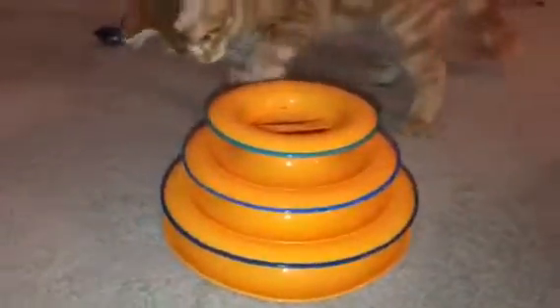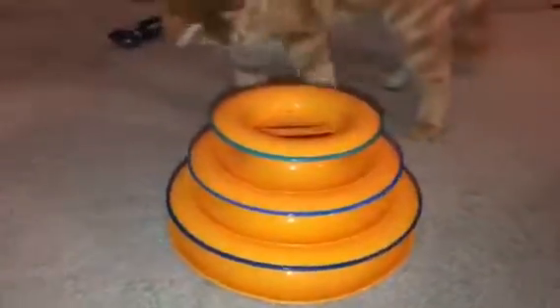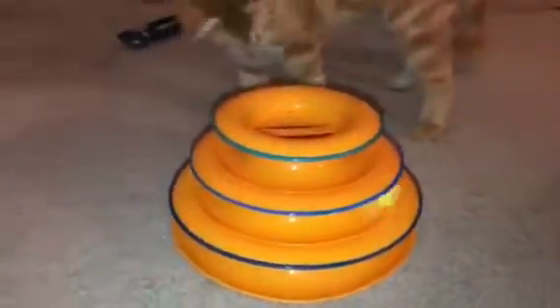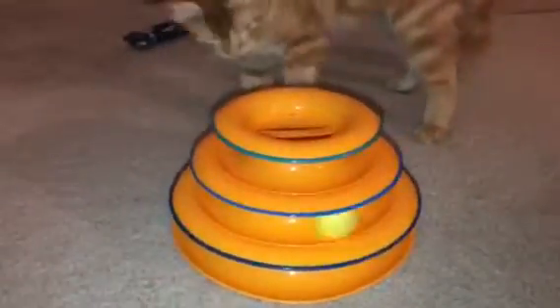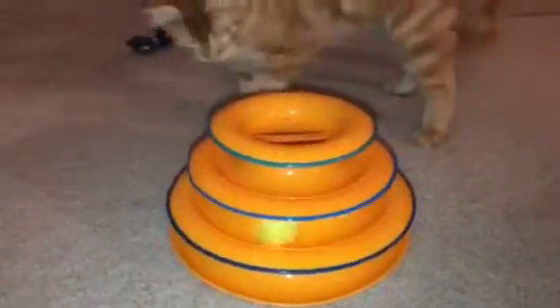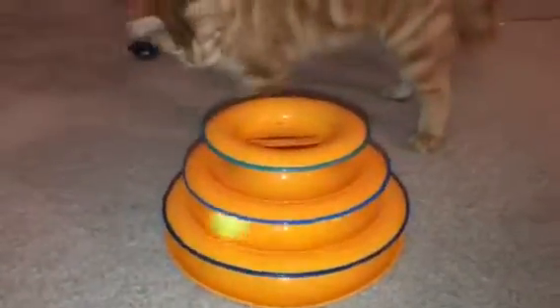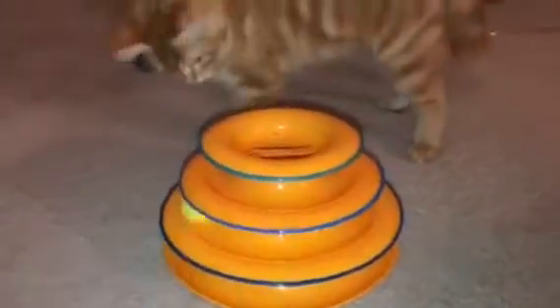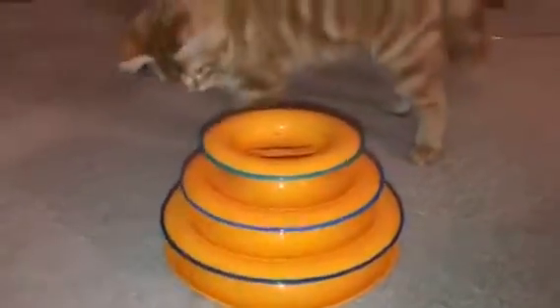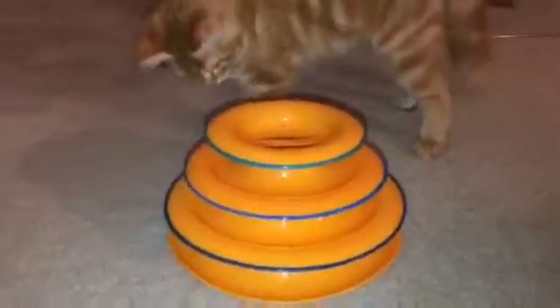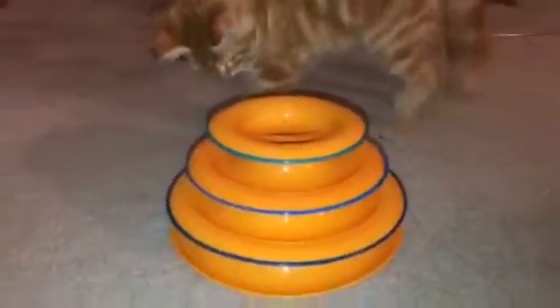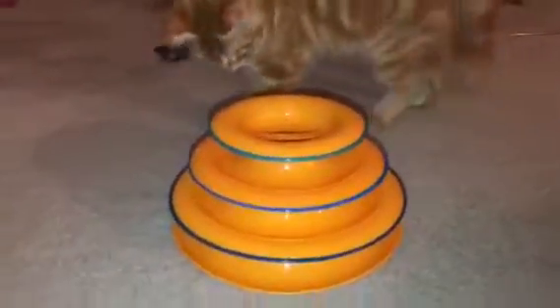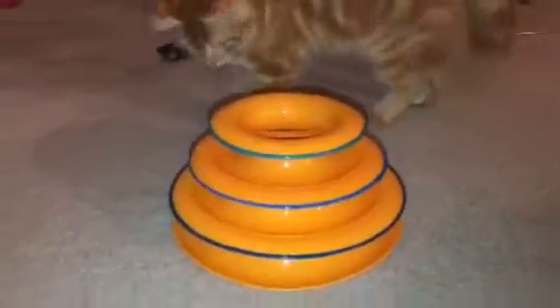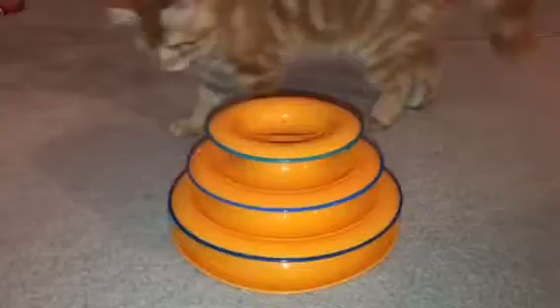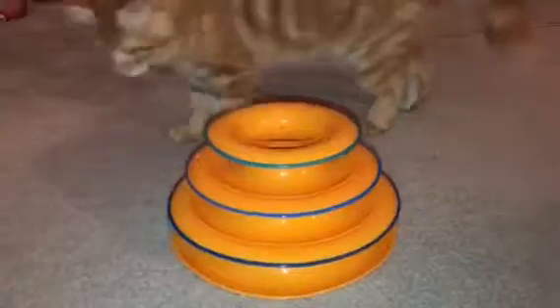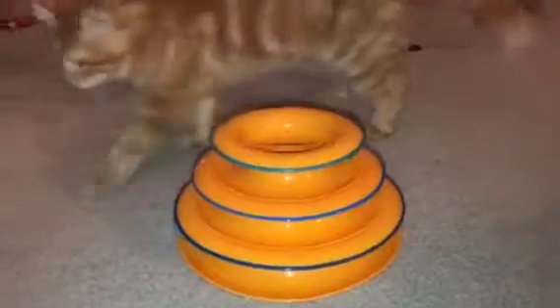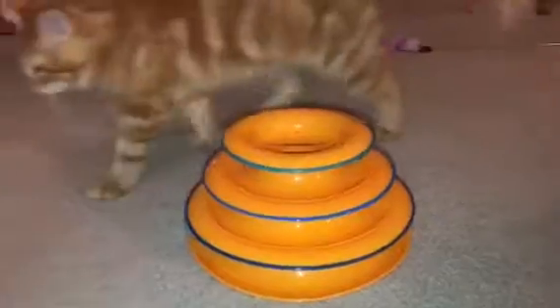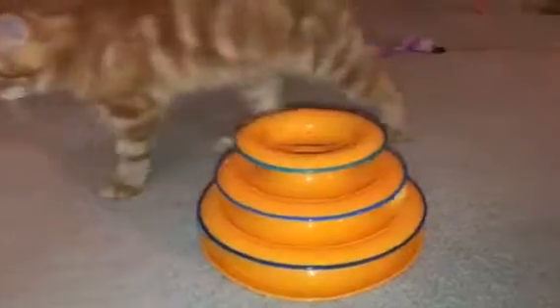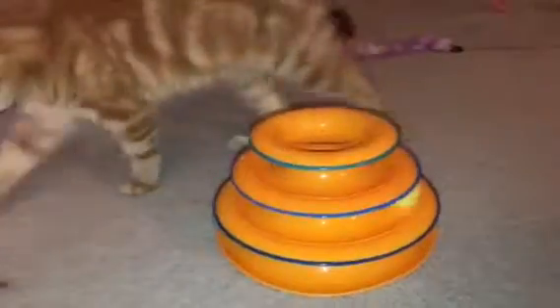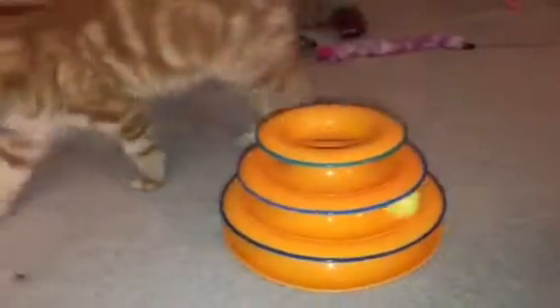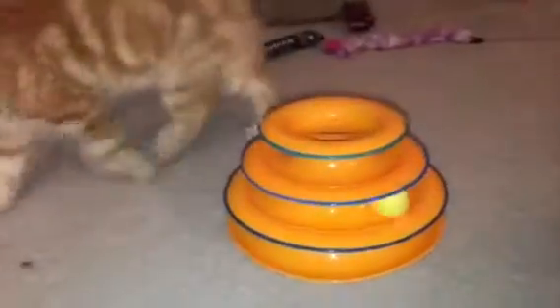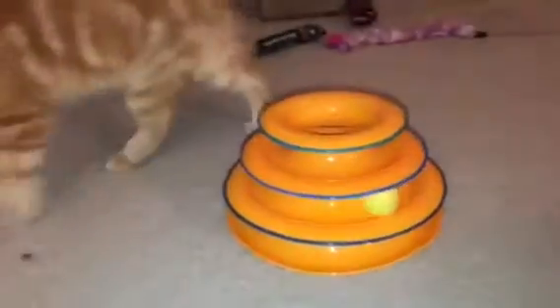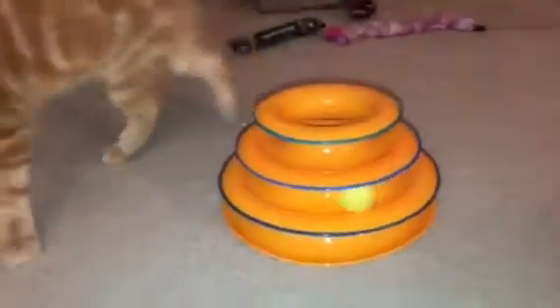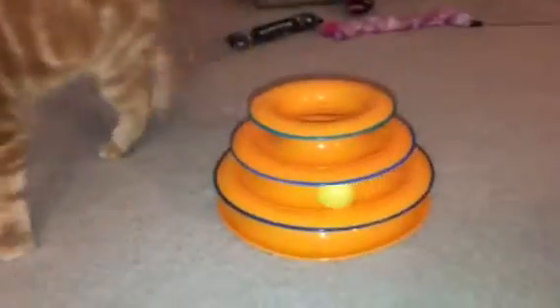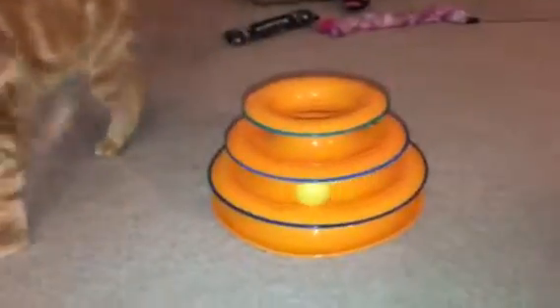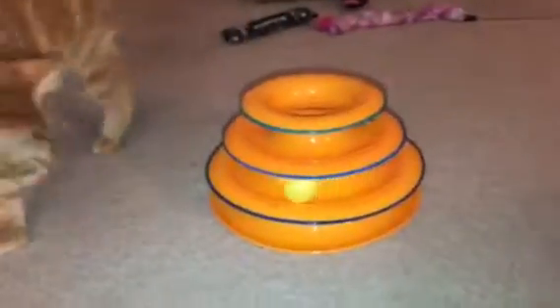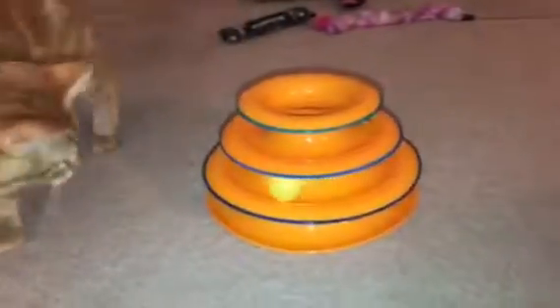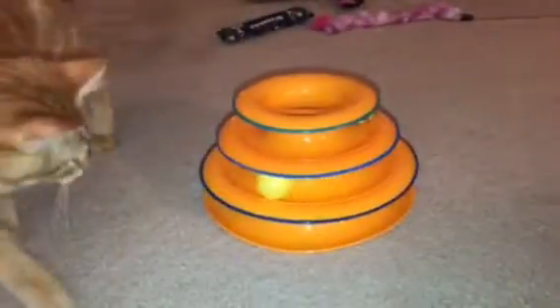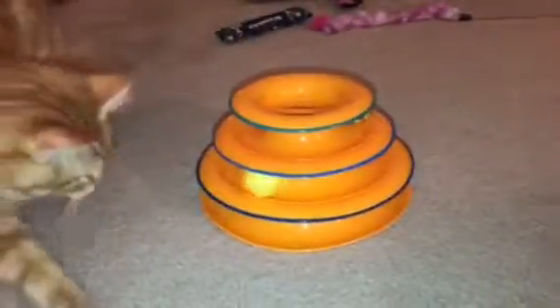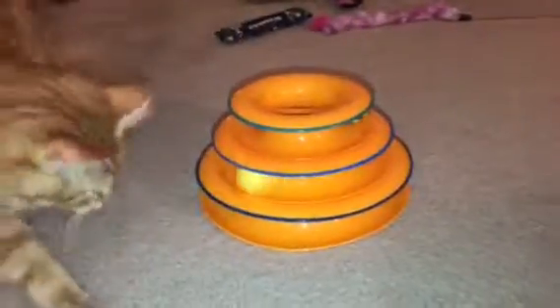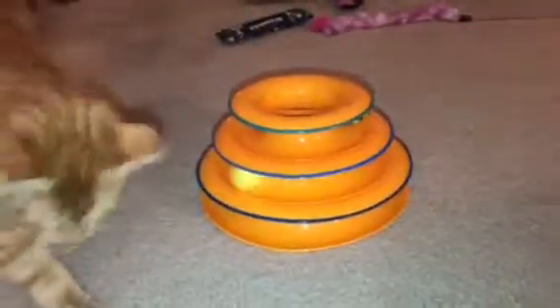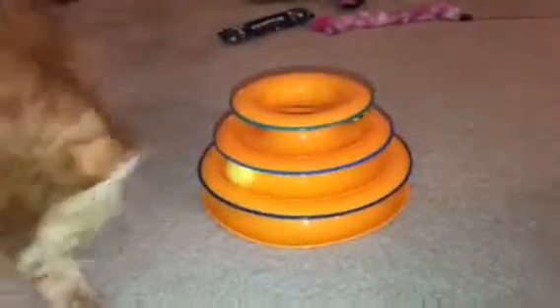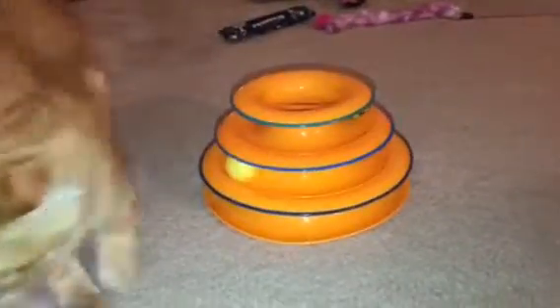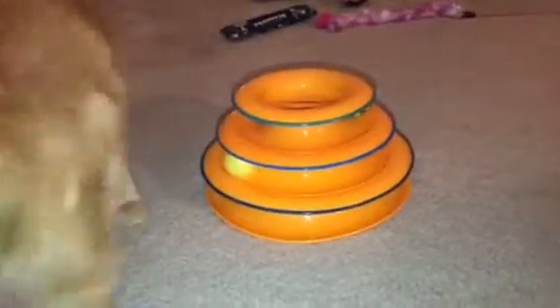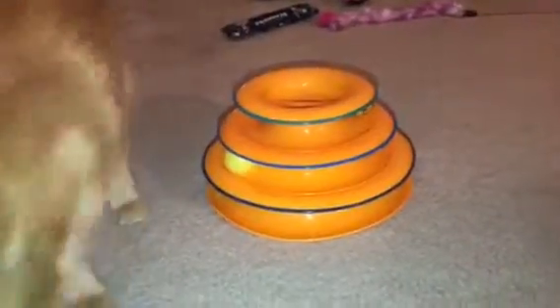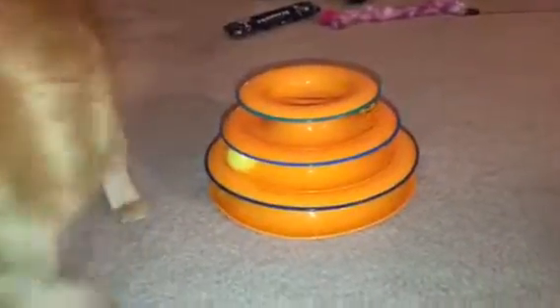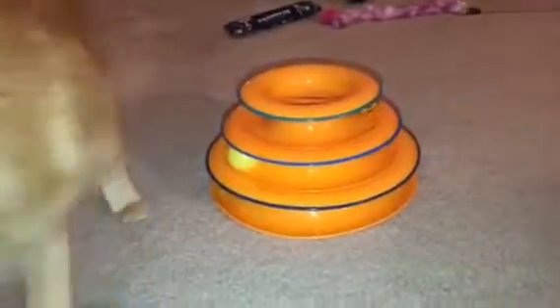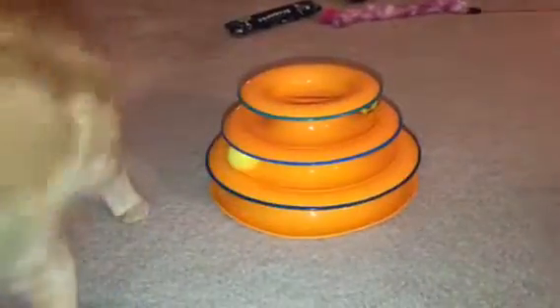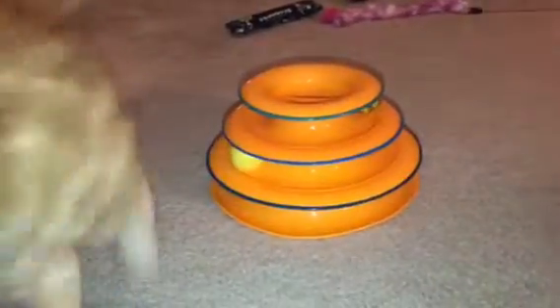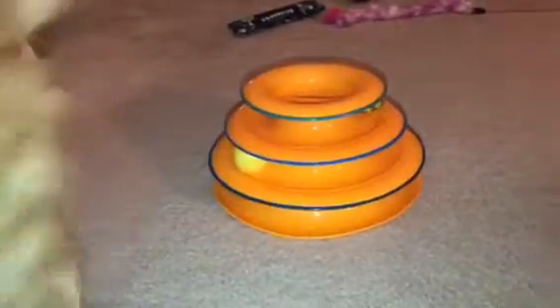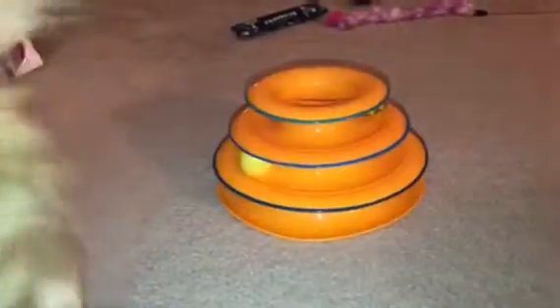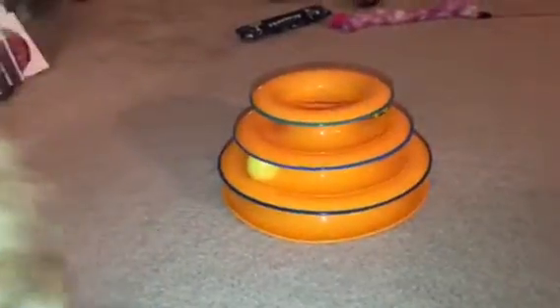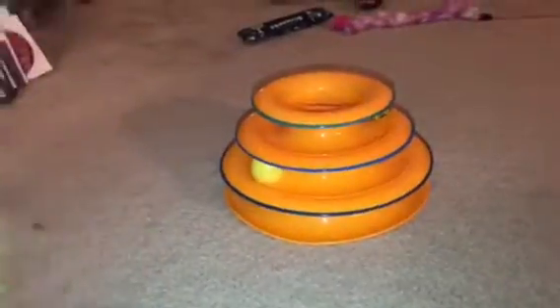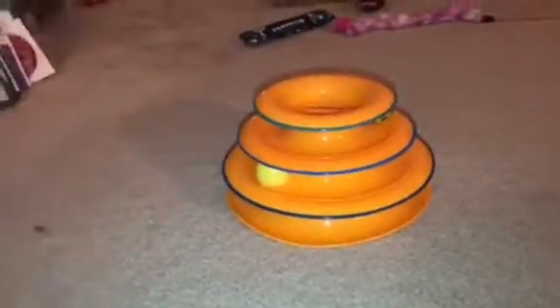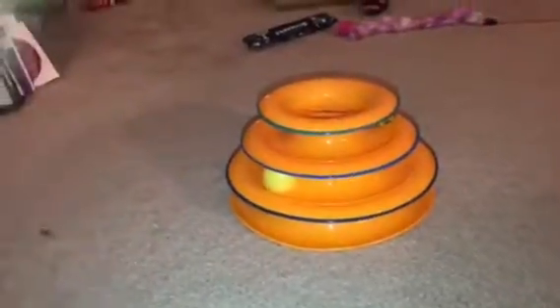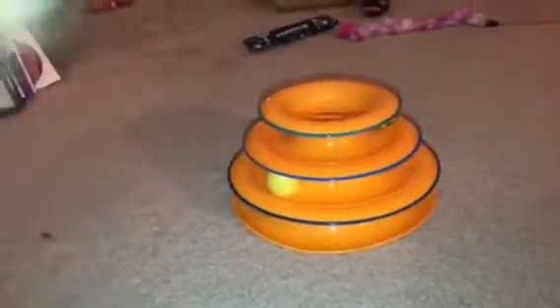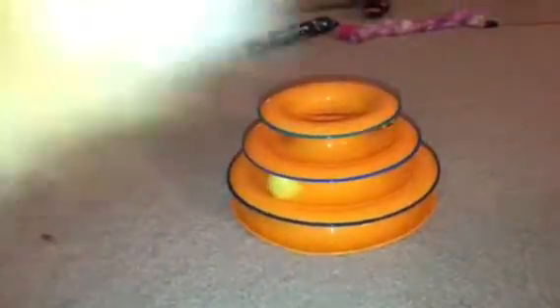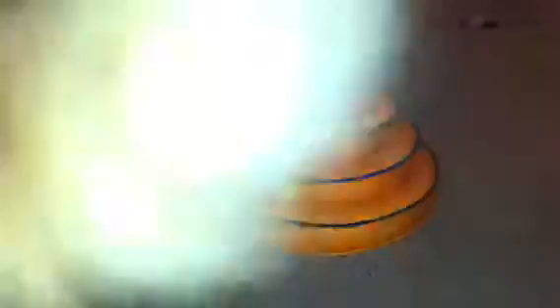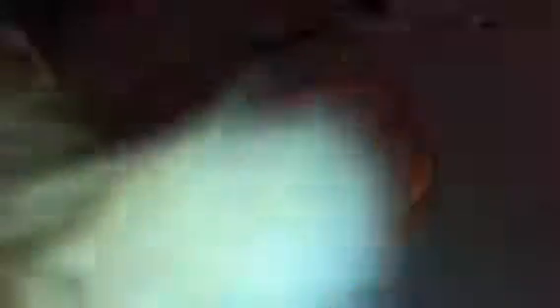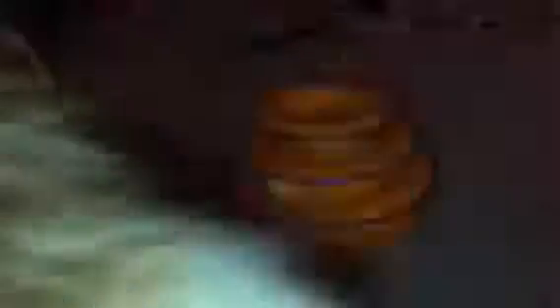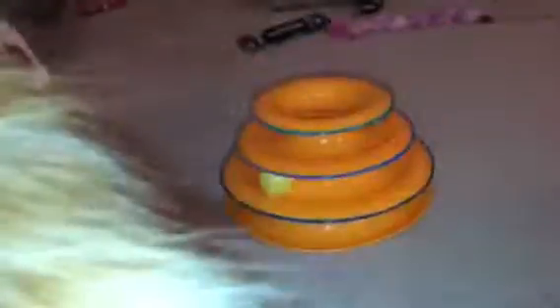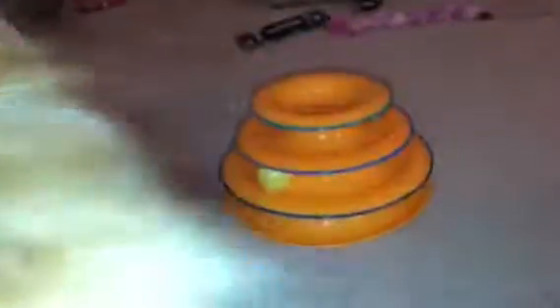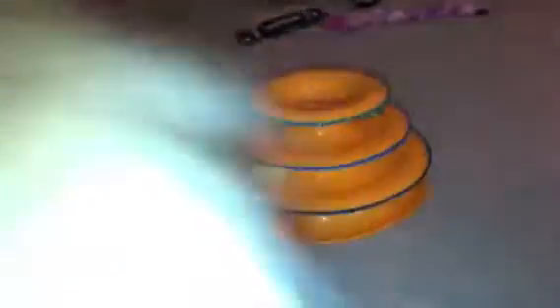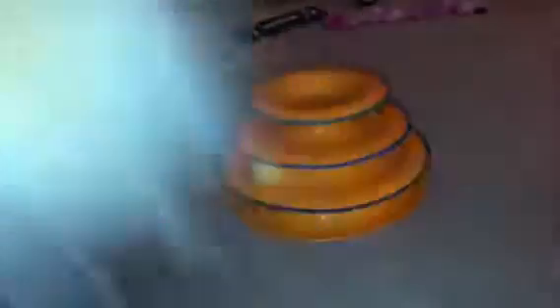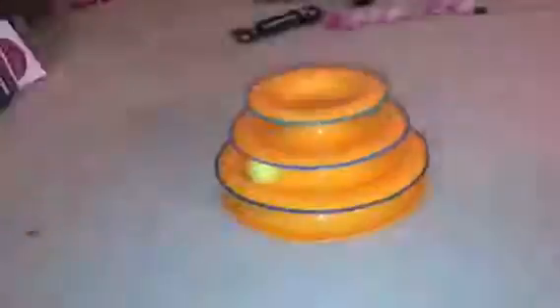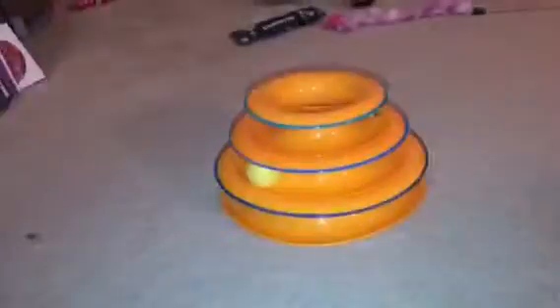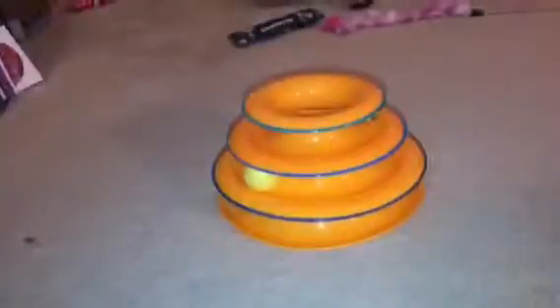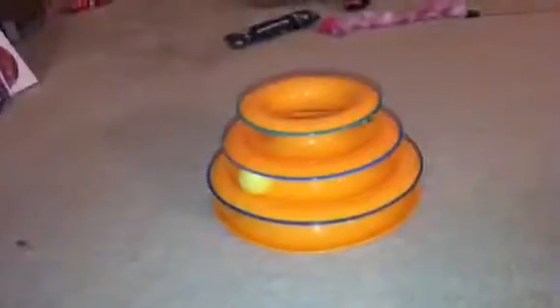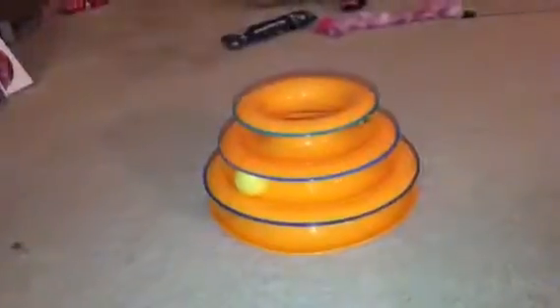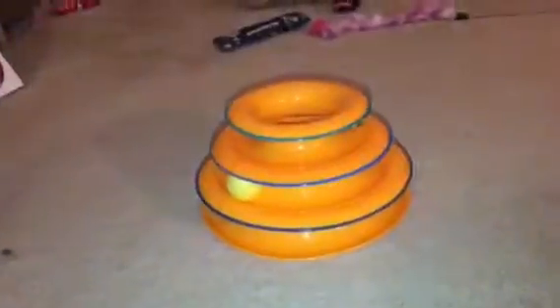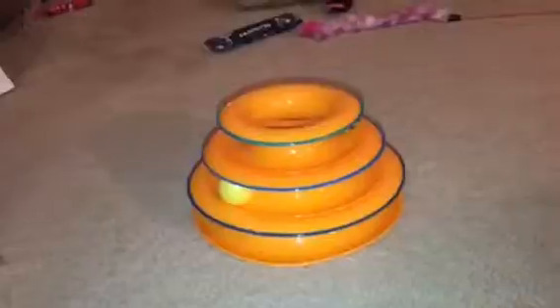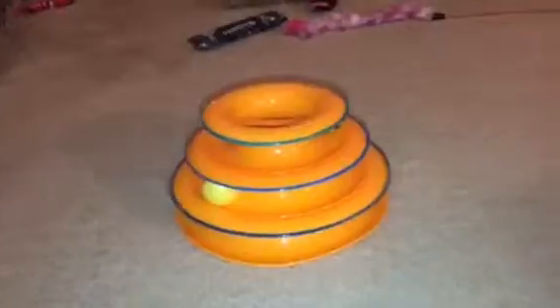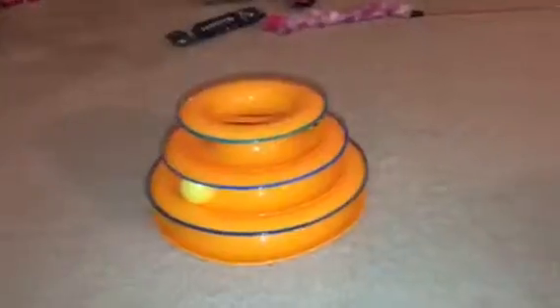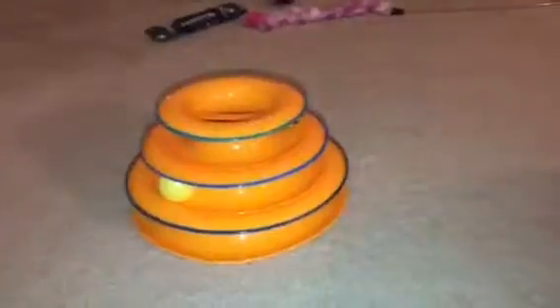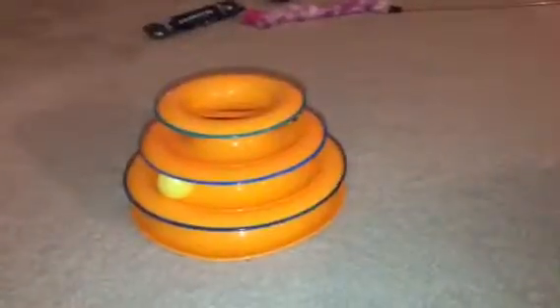I'm sorry the lighting on this is a little weird, but the angle from which I'm having to shoot it is getting in the way. And as always, with a flip of the tail.